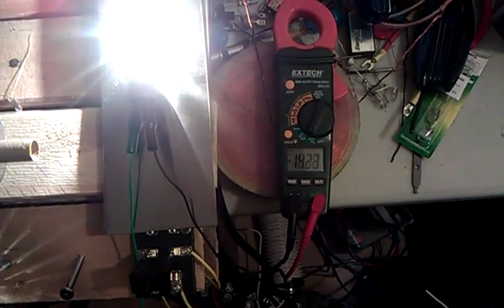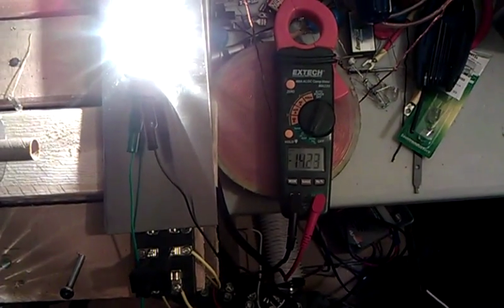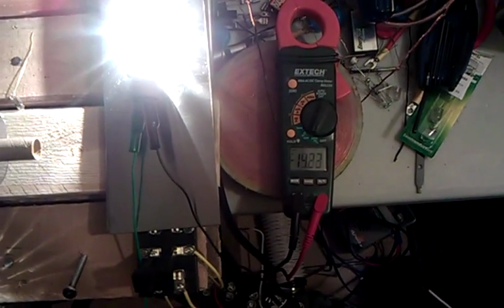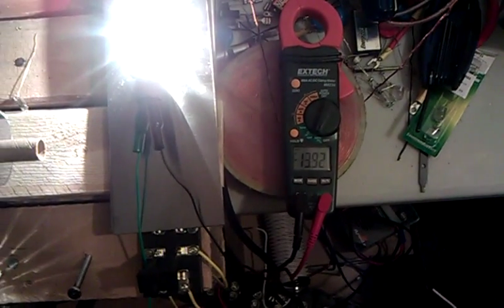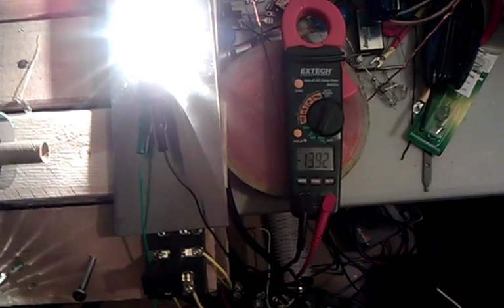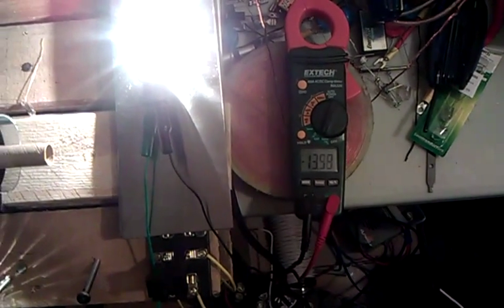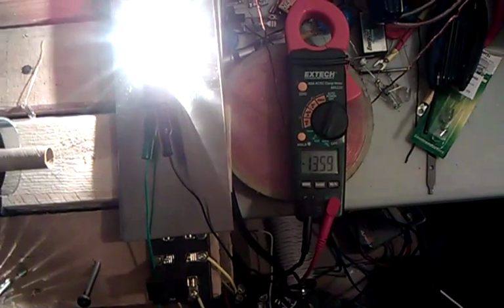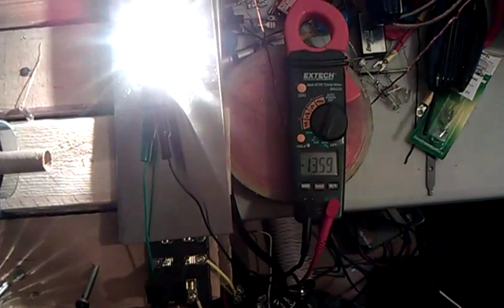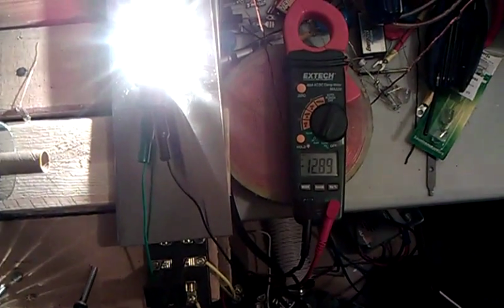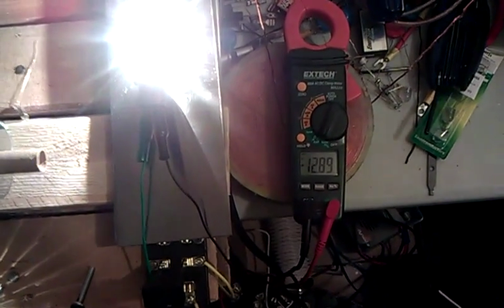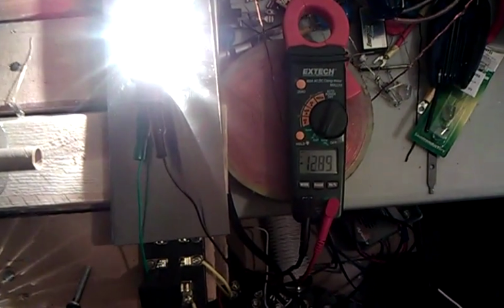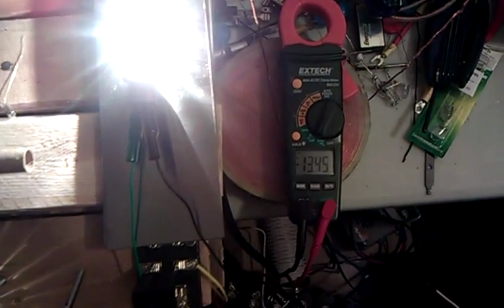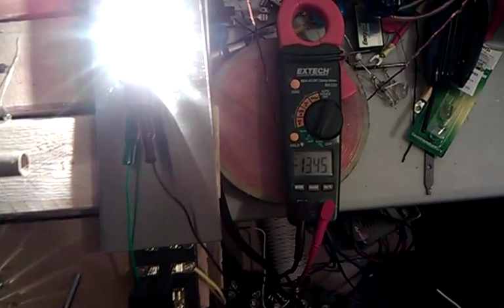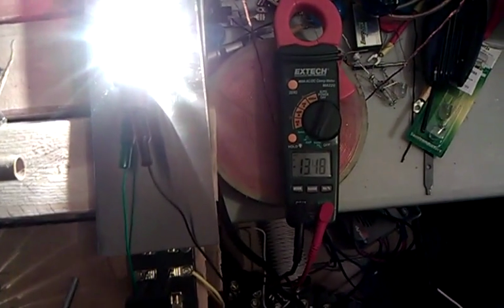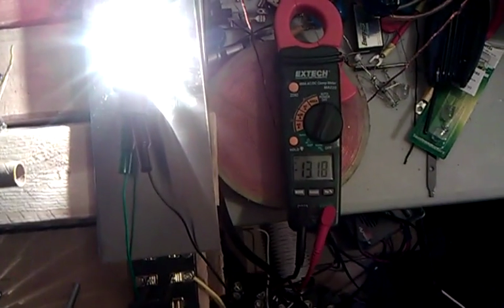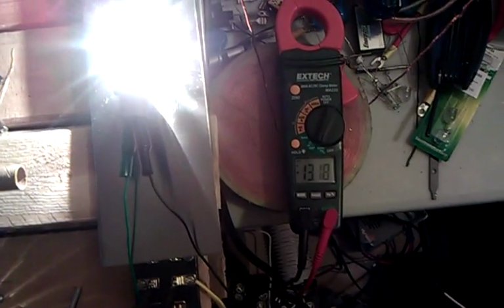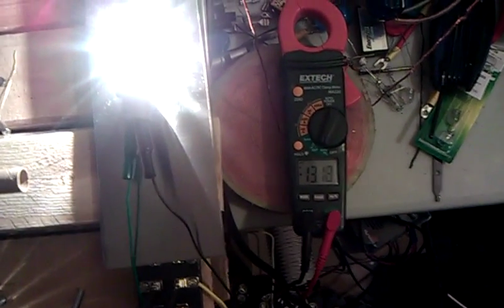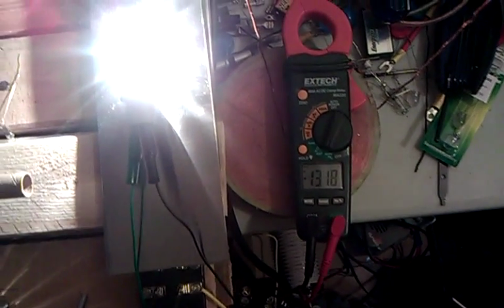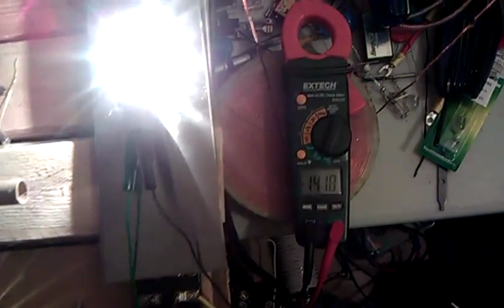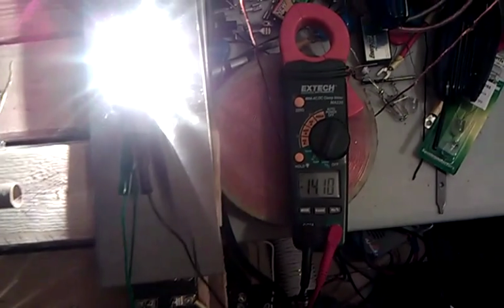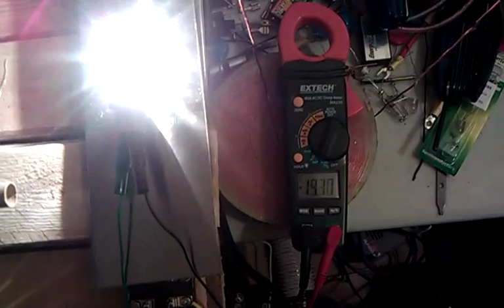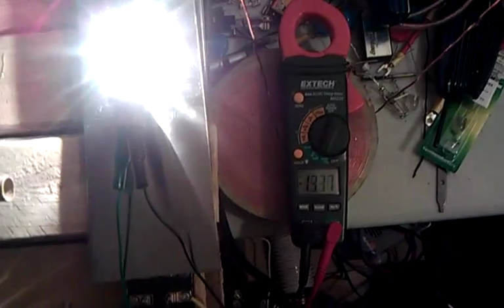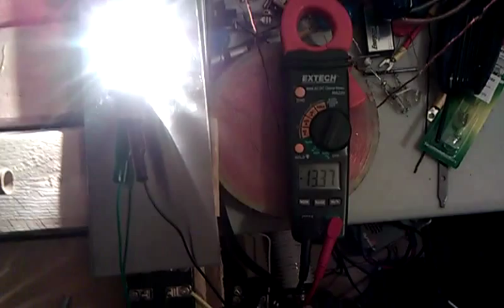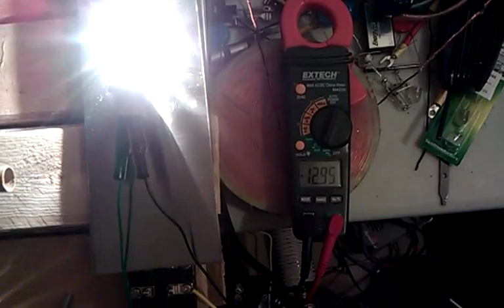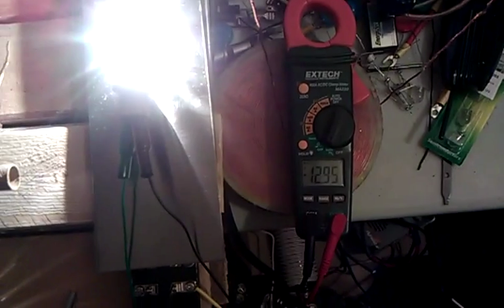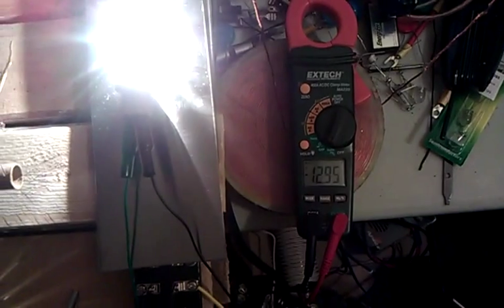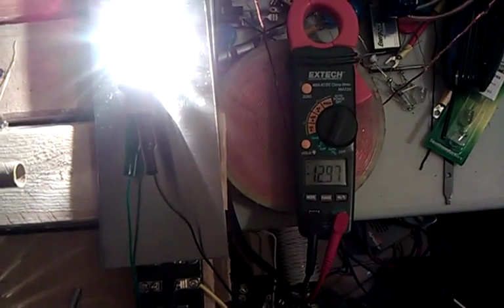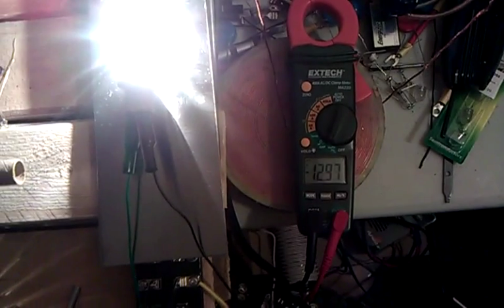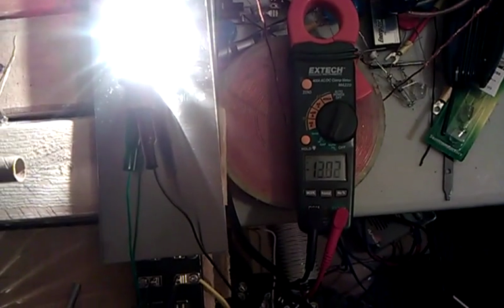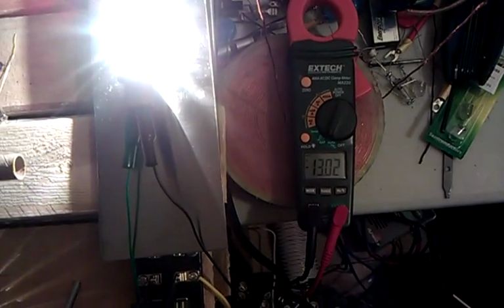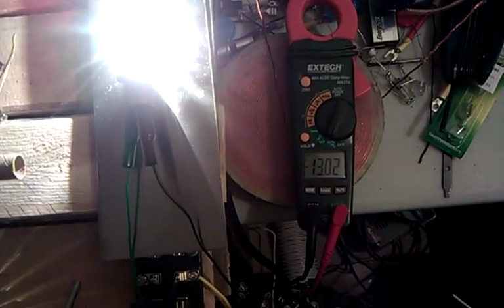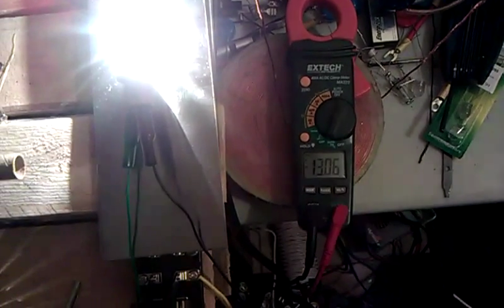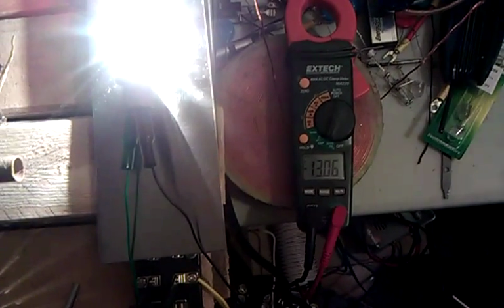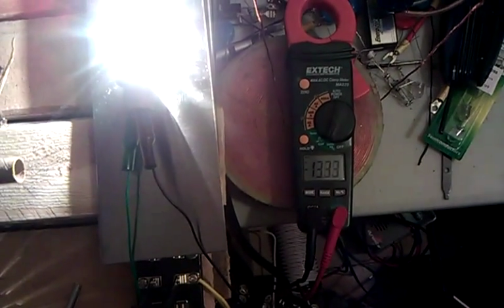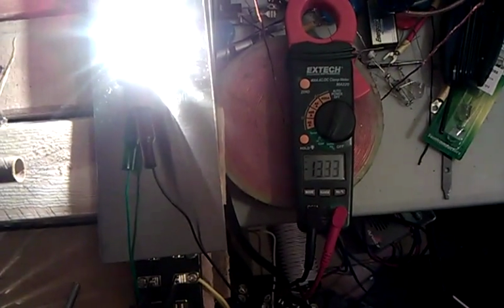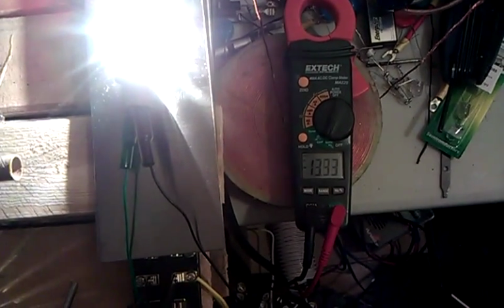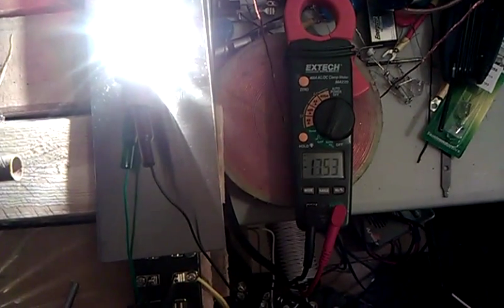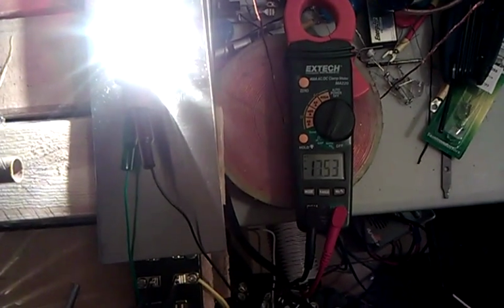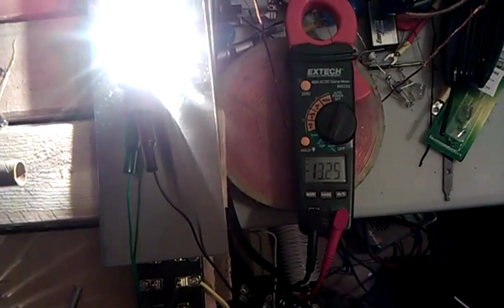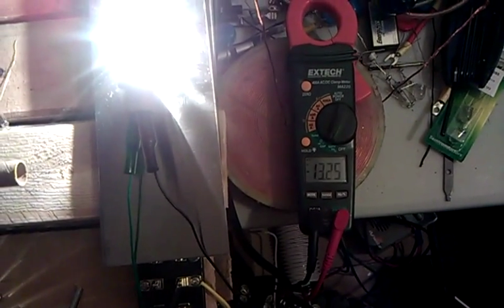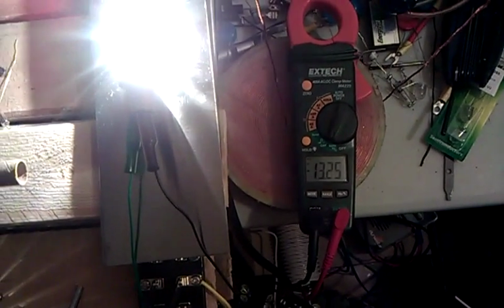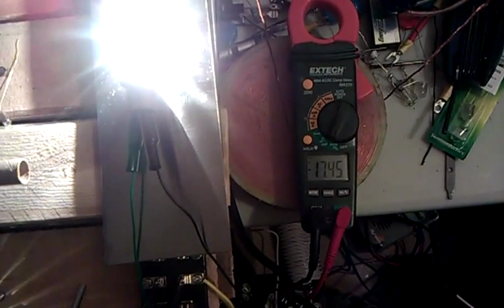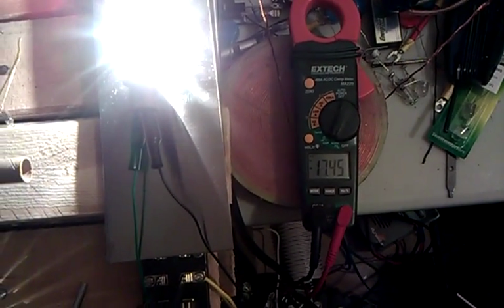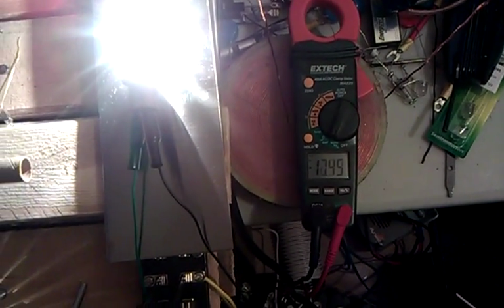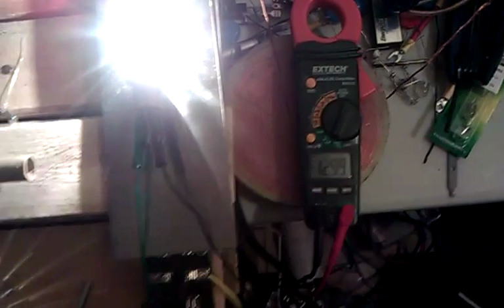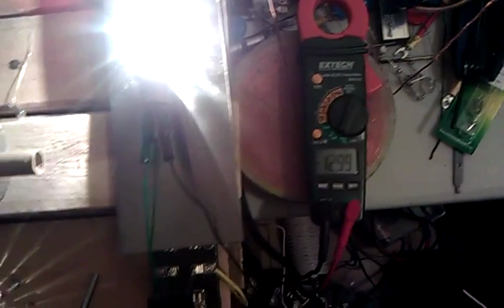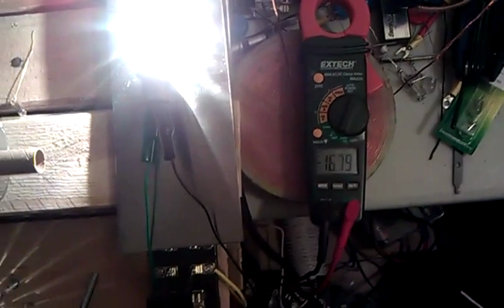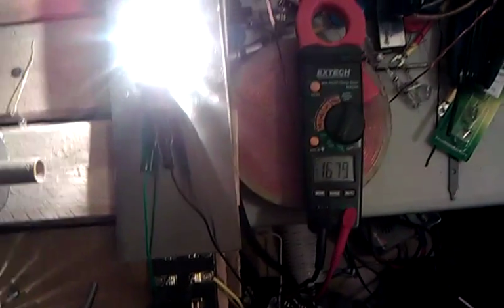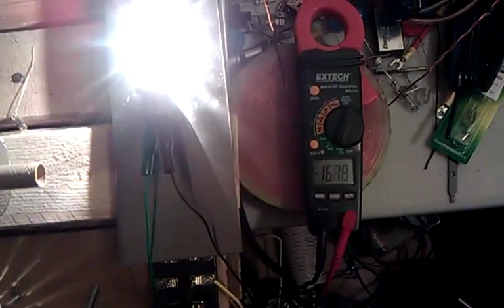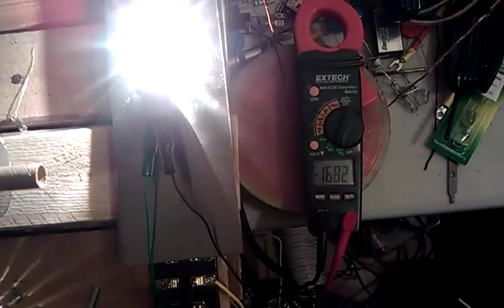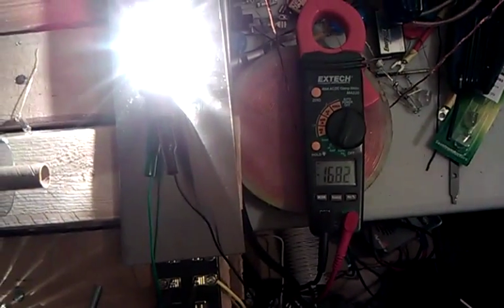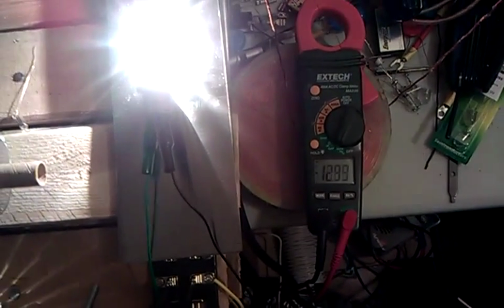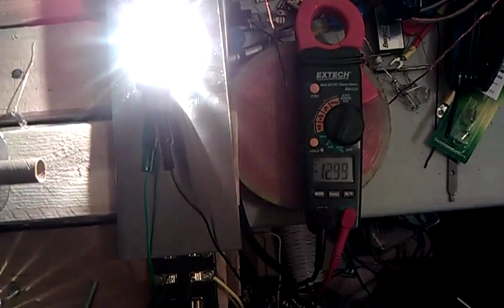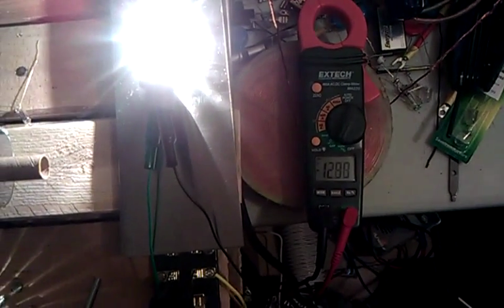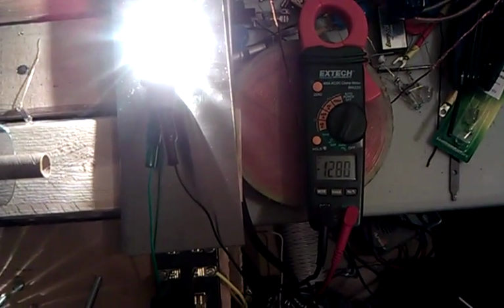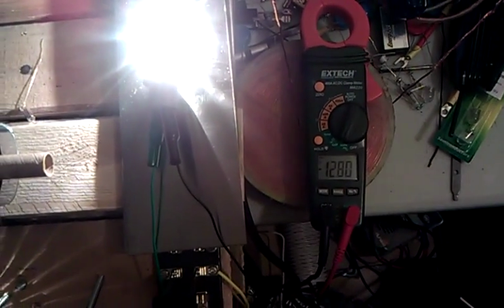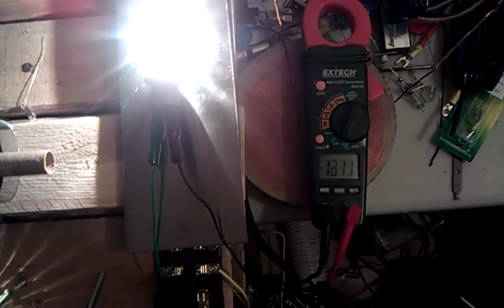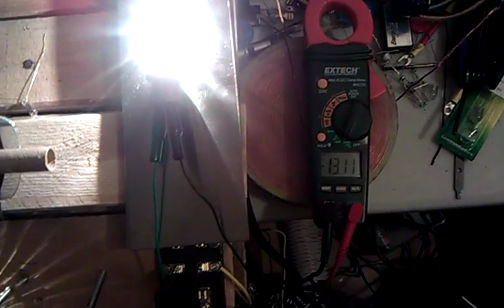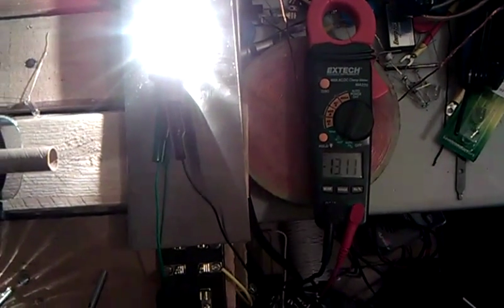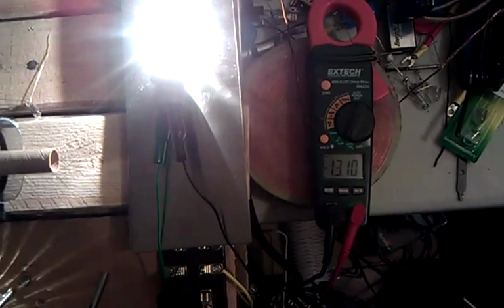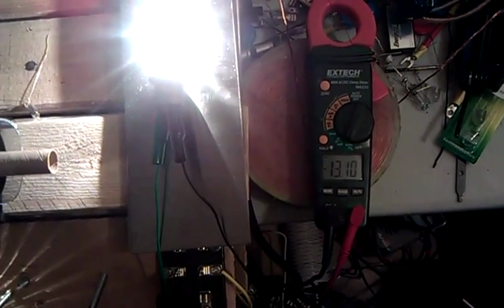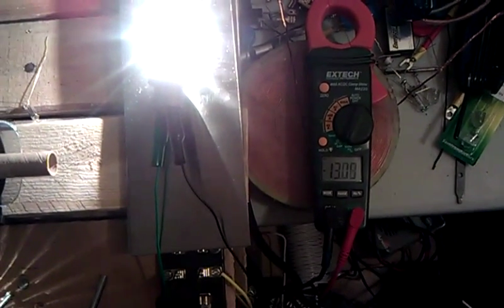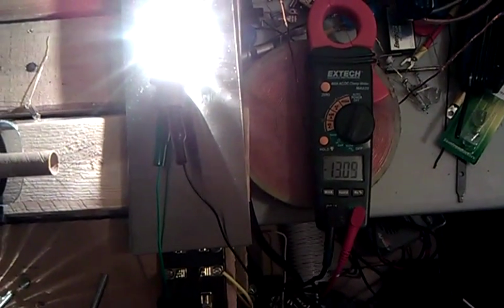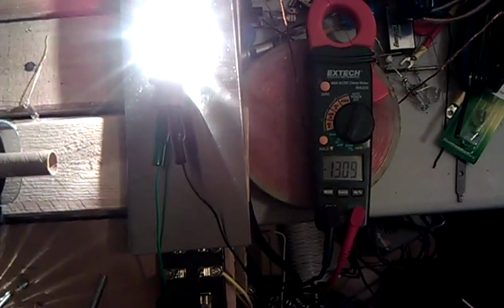Hello everyone, I'm back. I just wanted to show you some interesting readings I was getting.